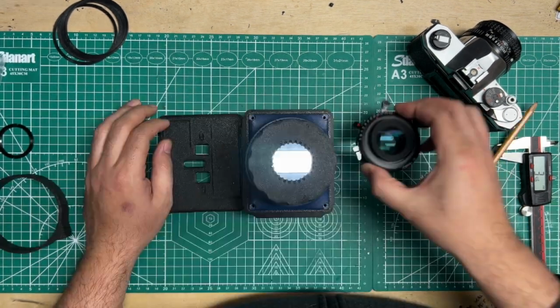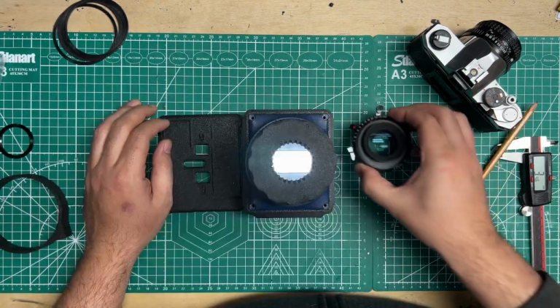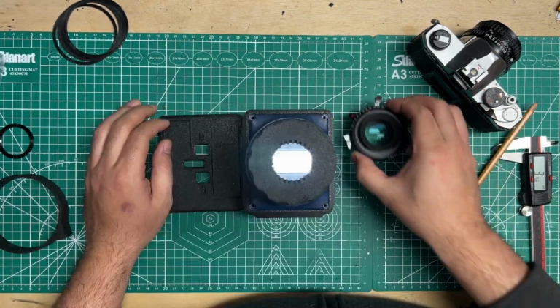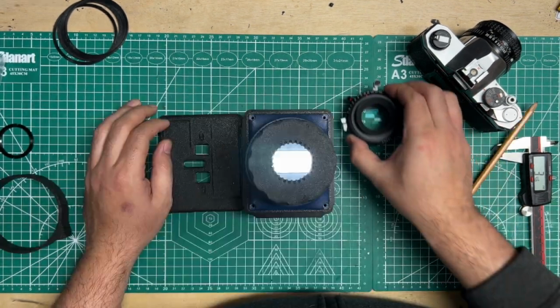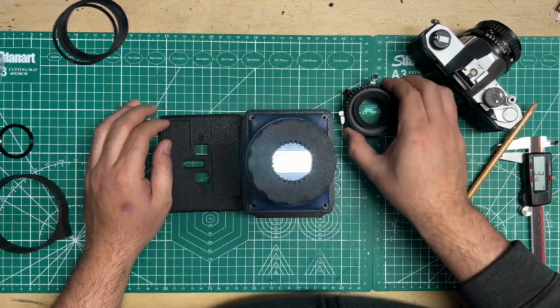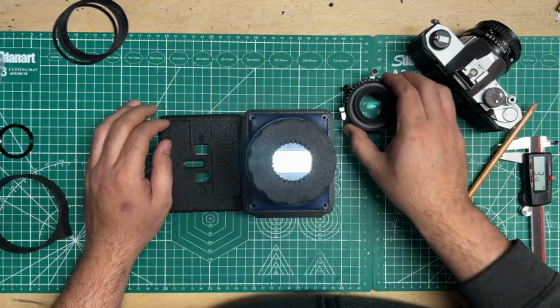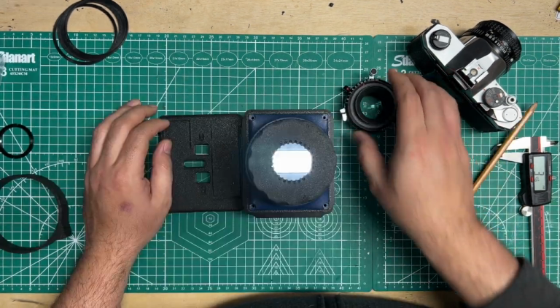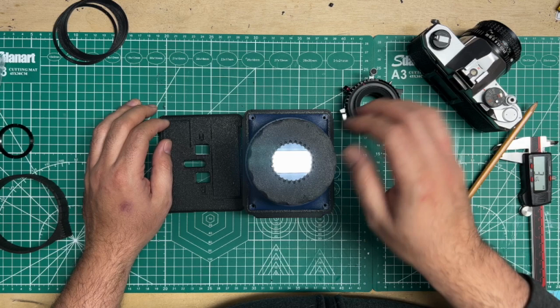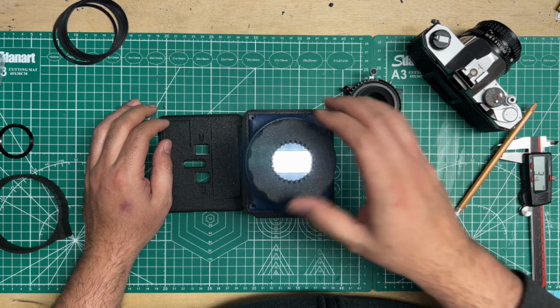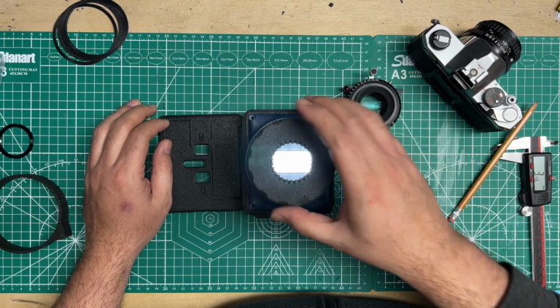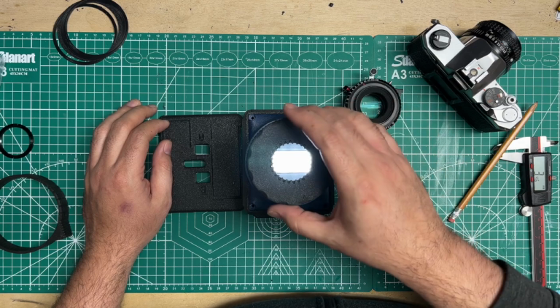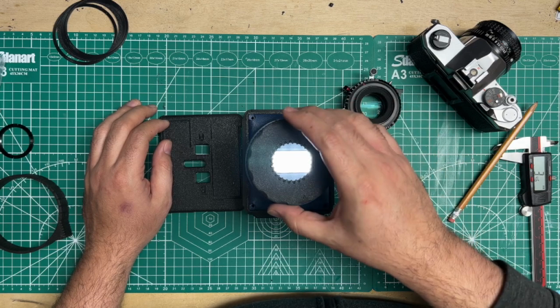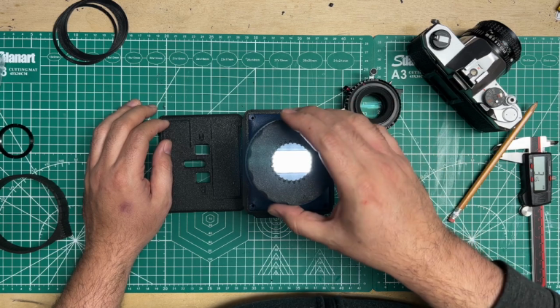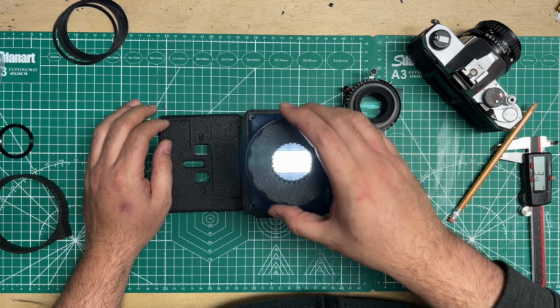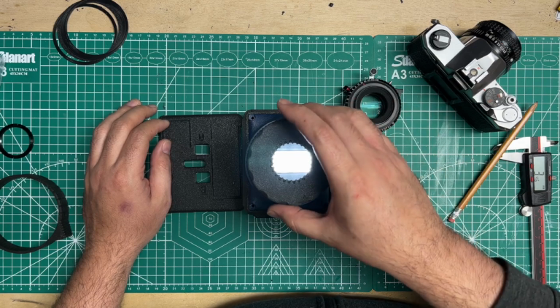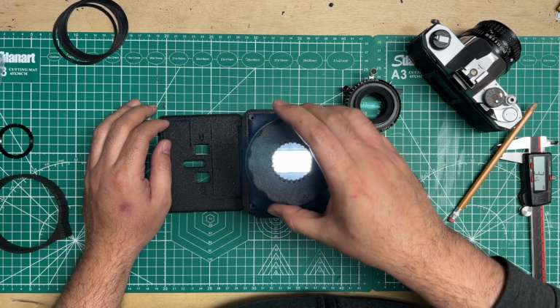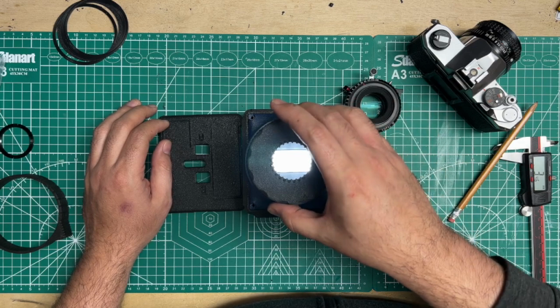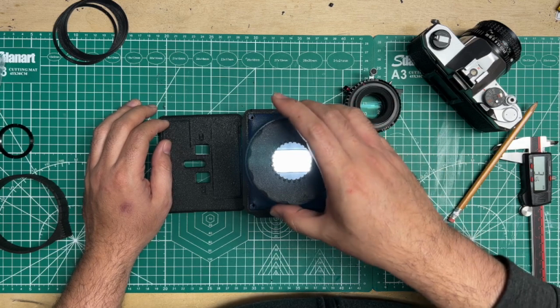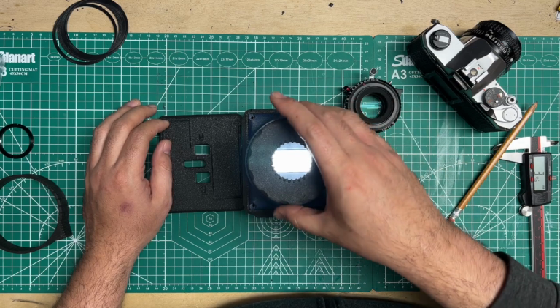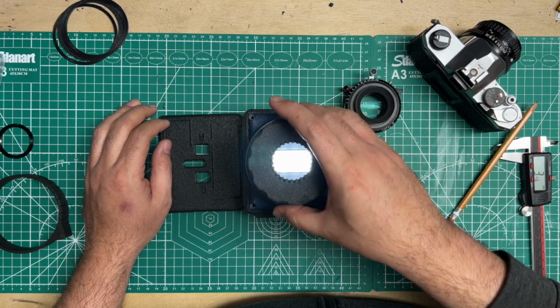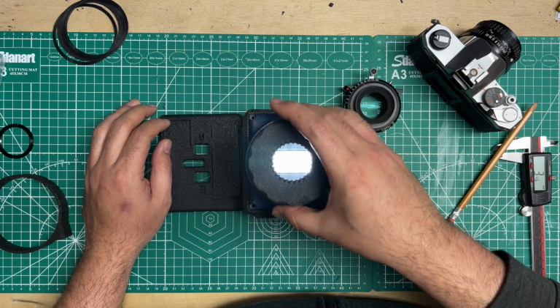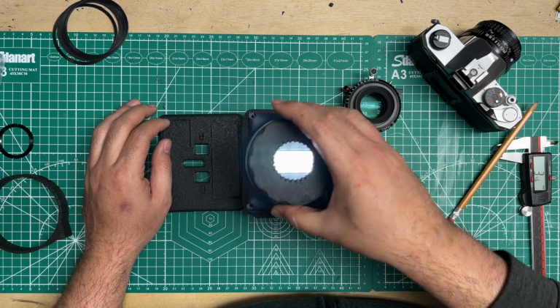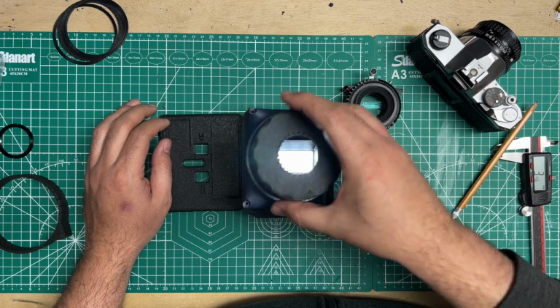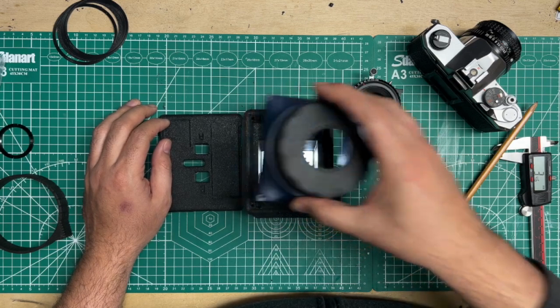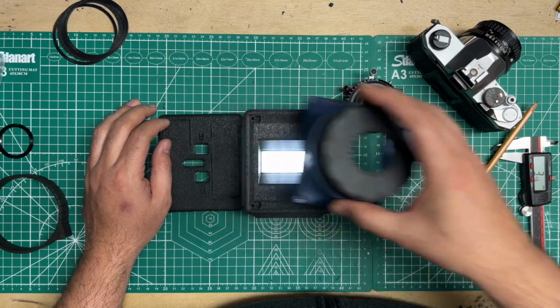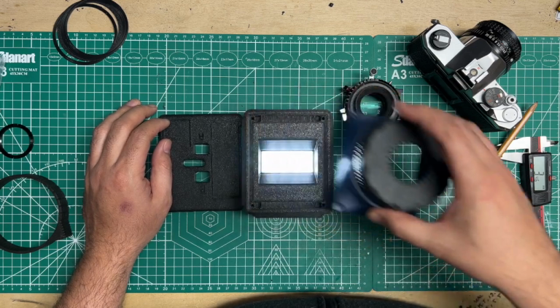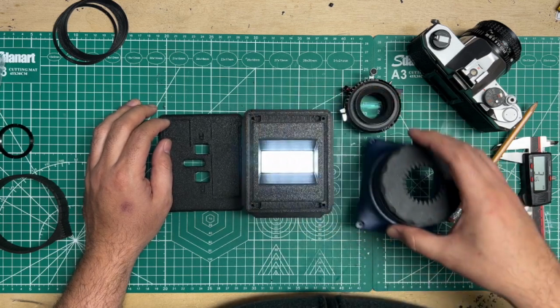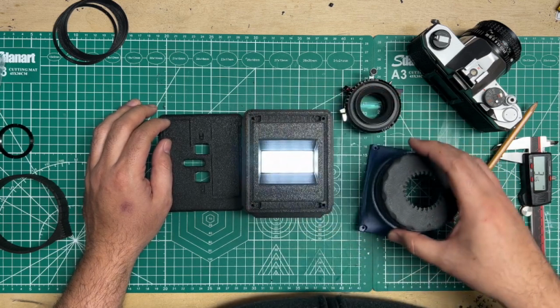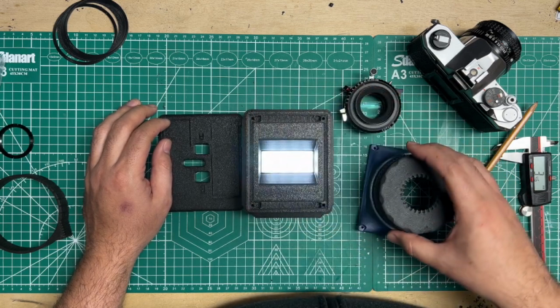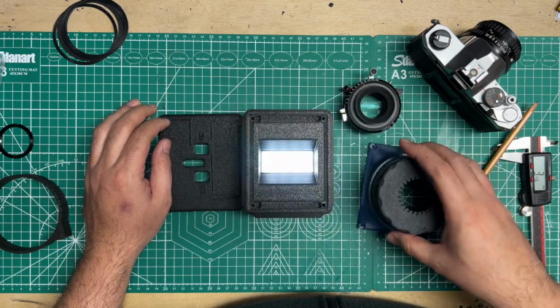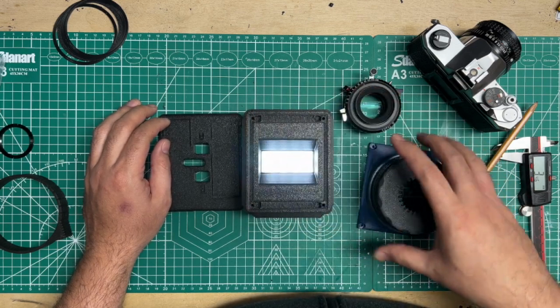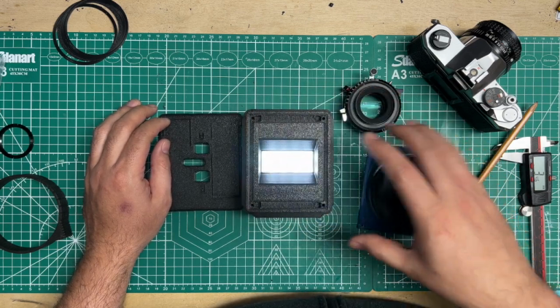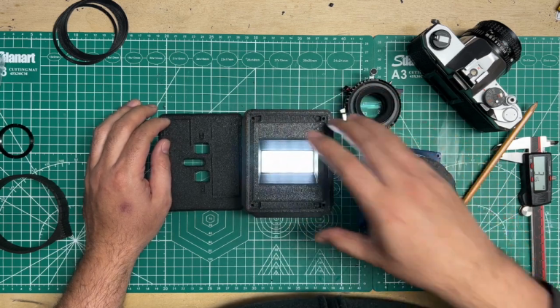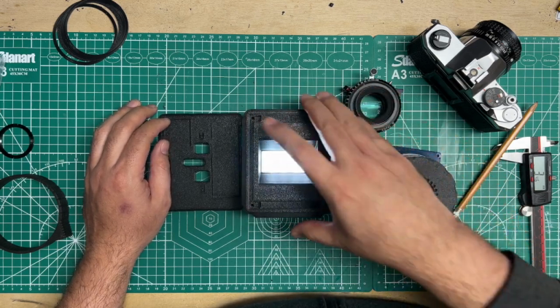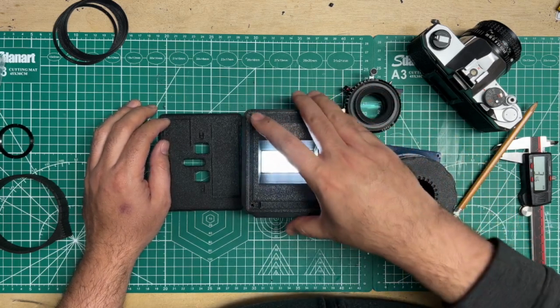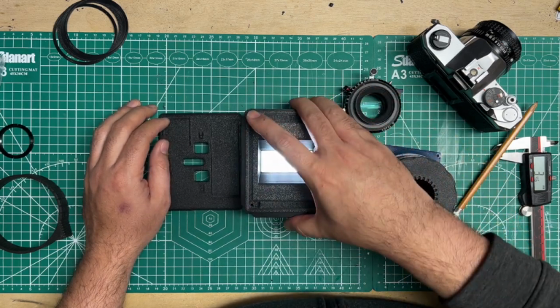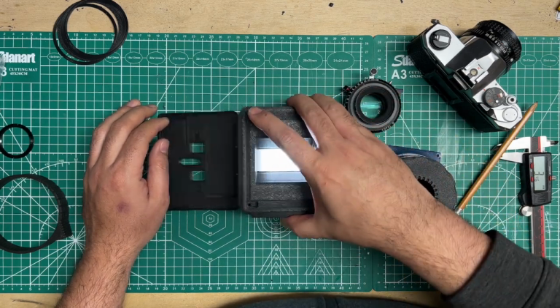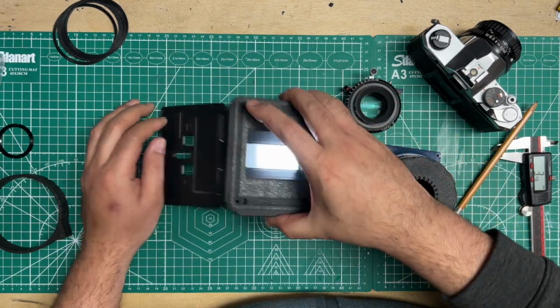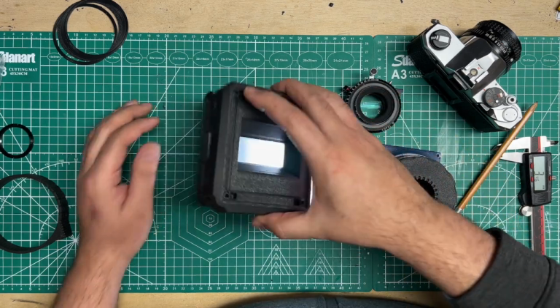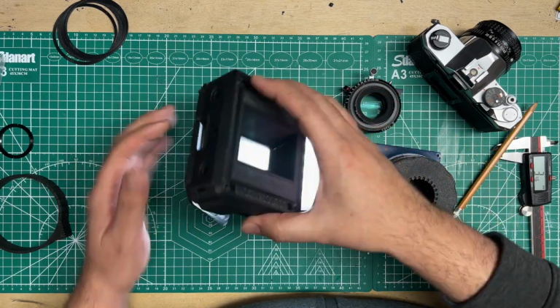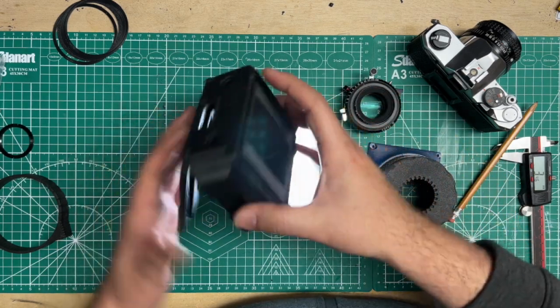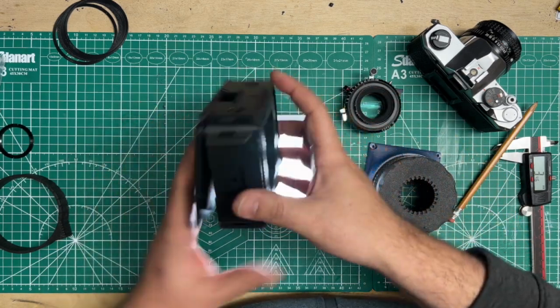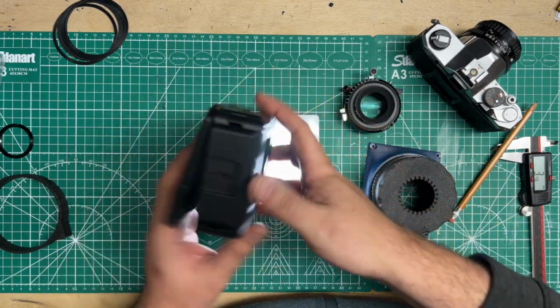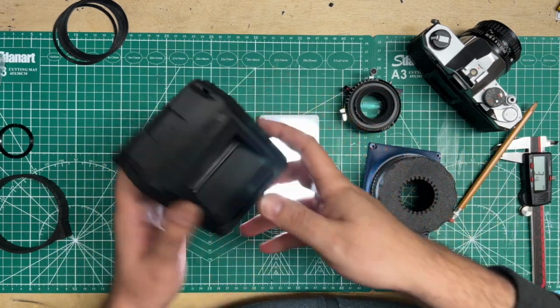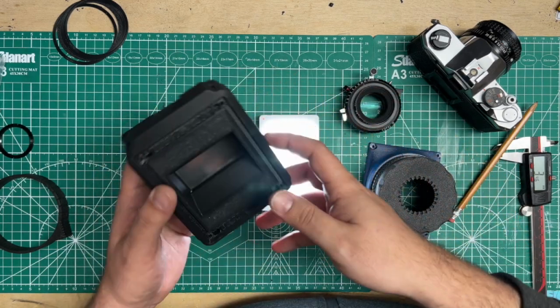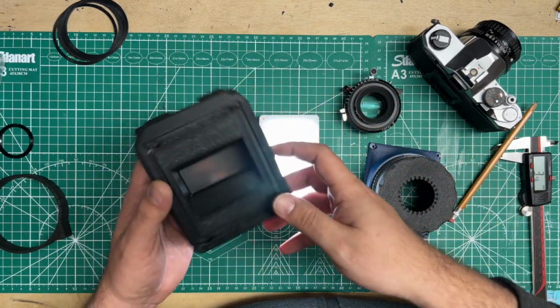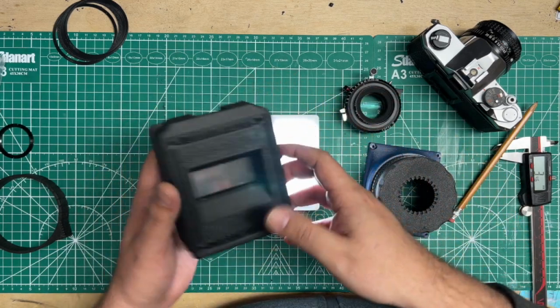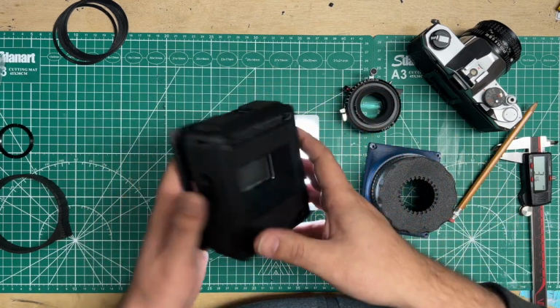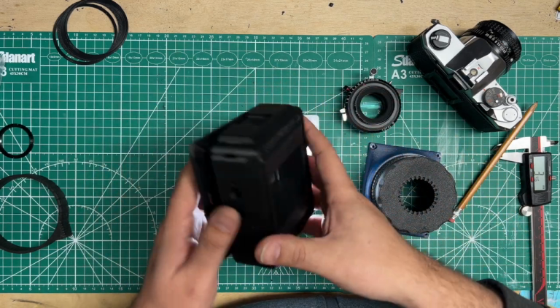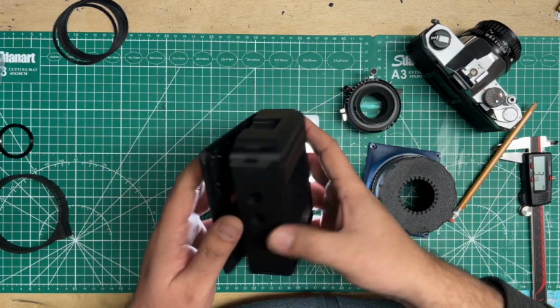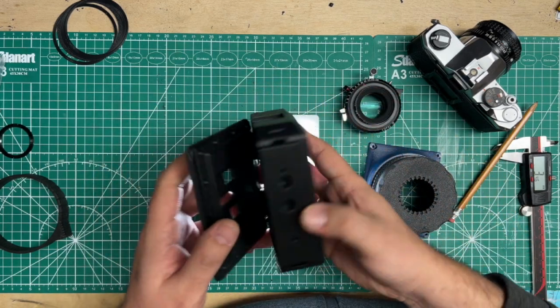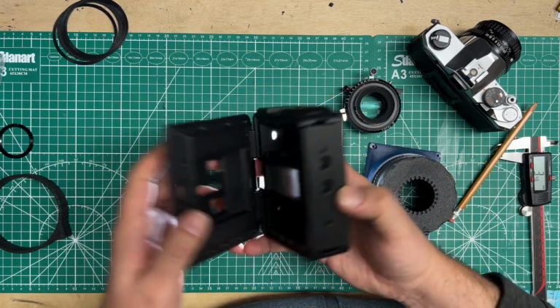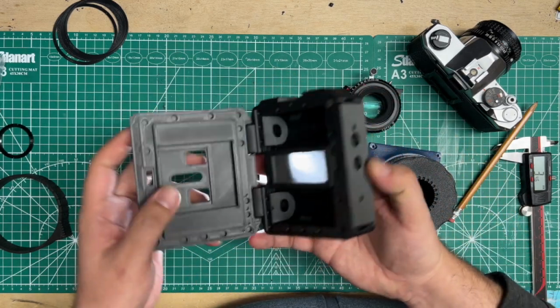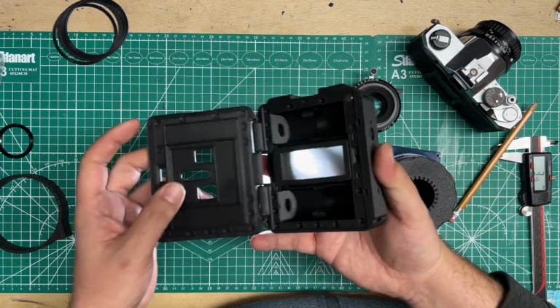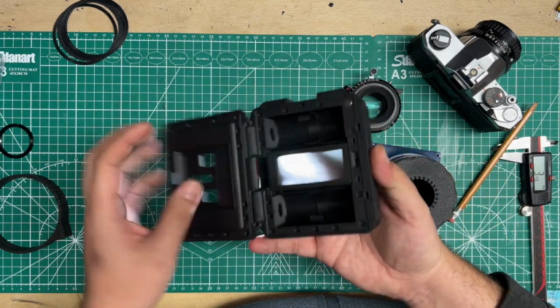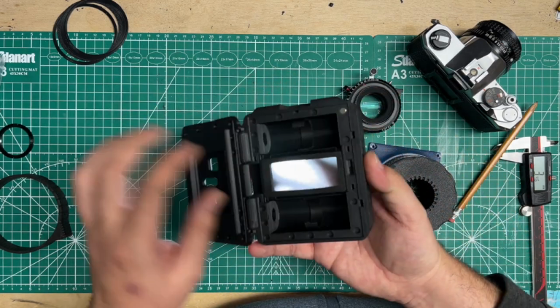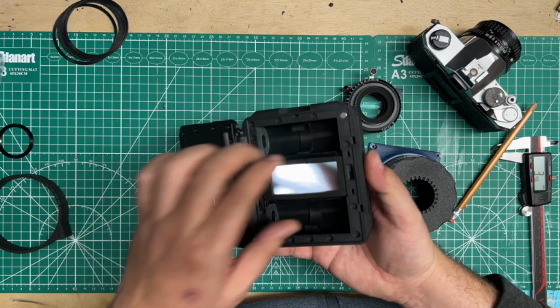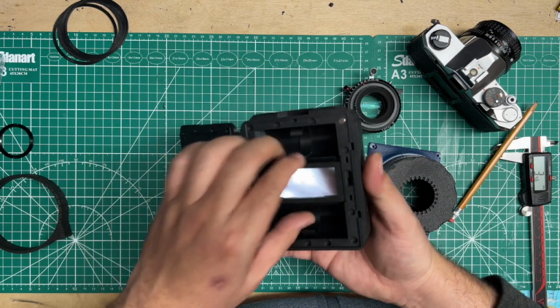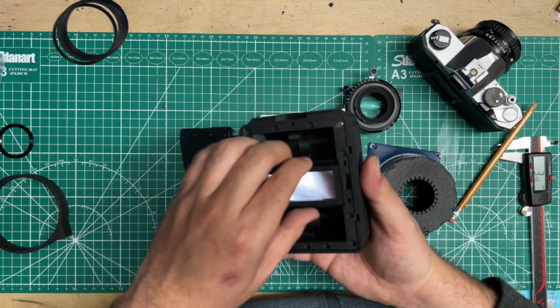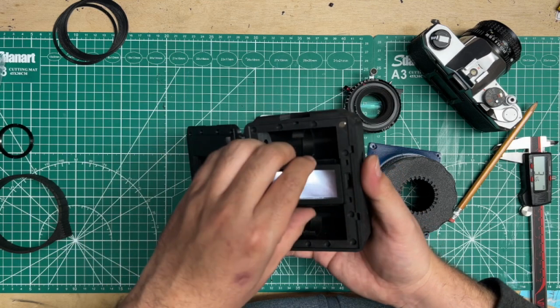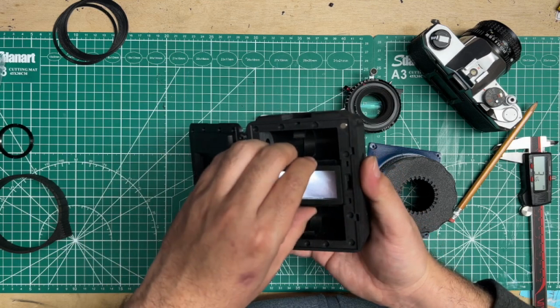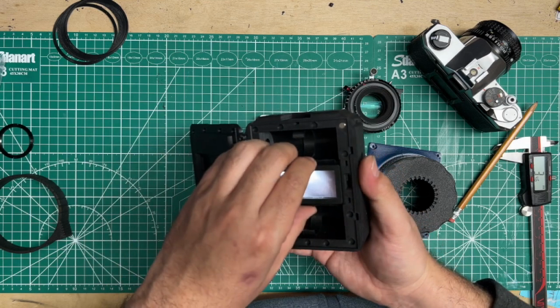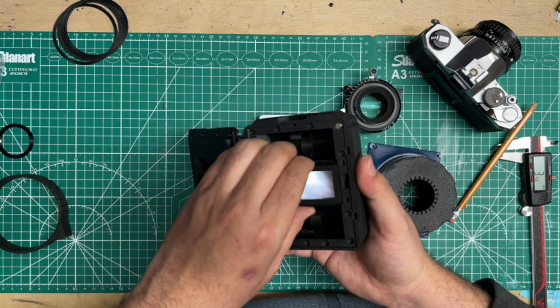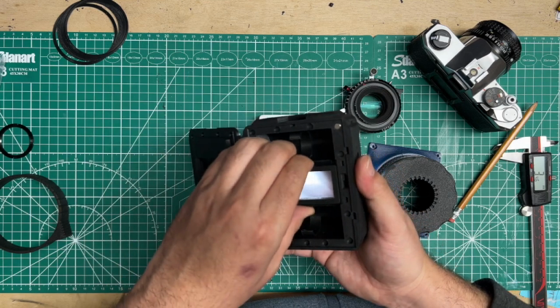If you've got any questions, drop them in the comments below. Enjoy your nano pano and until next time!